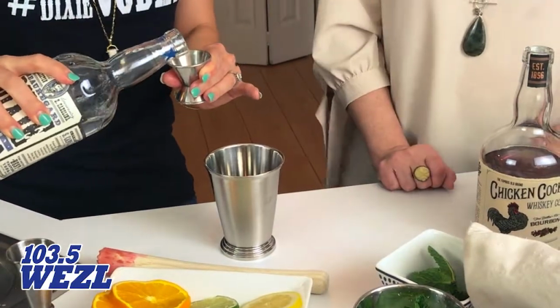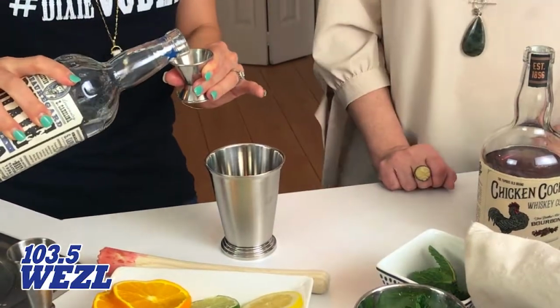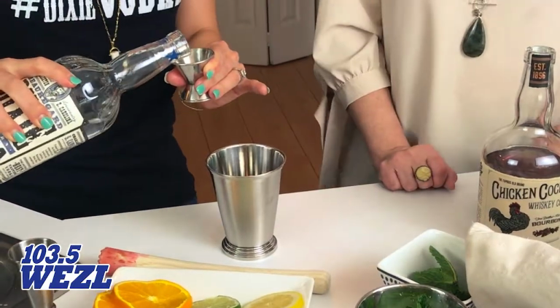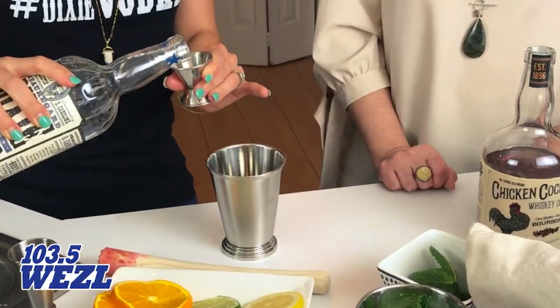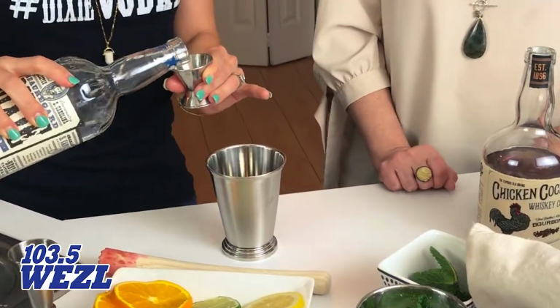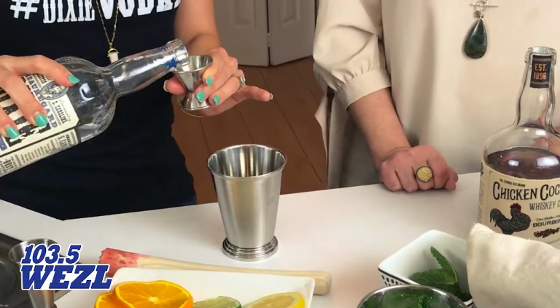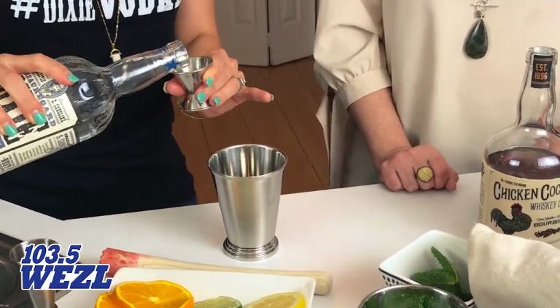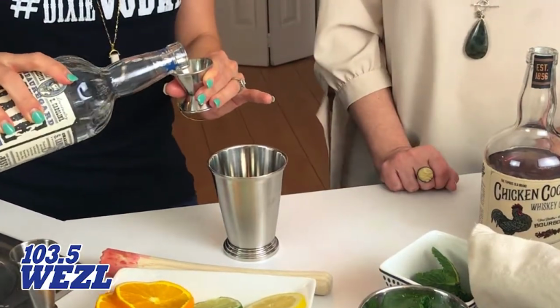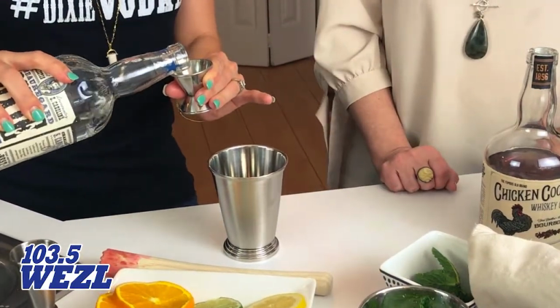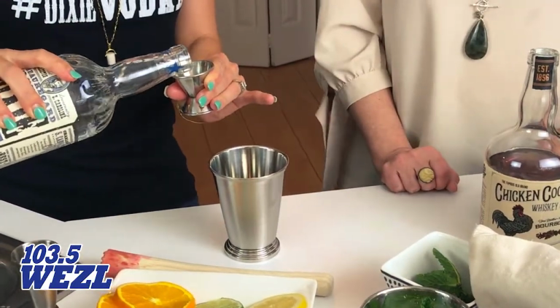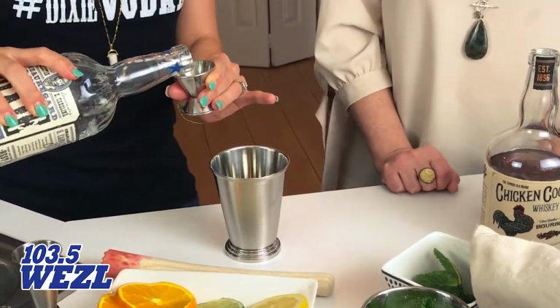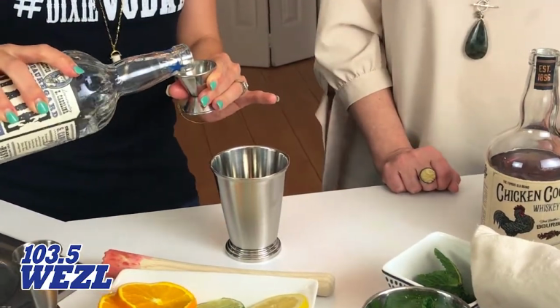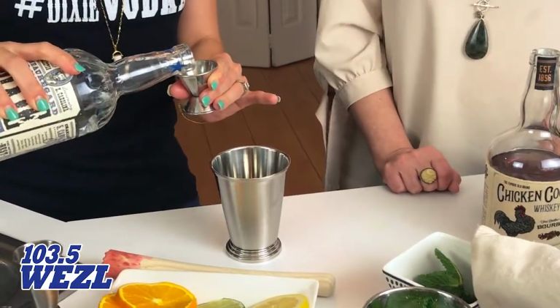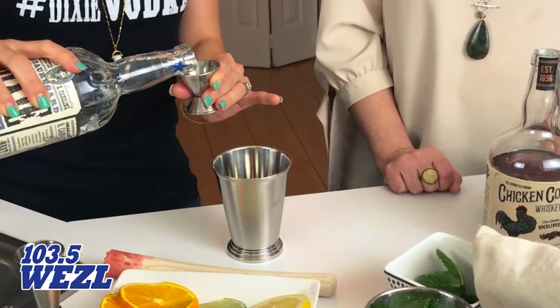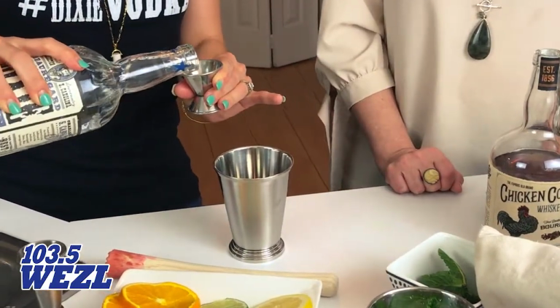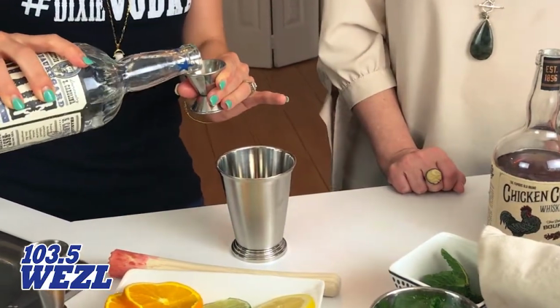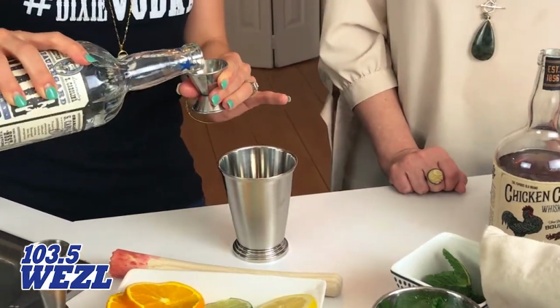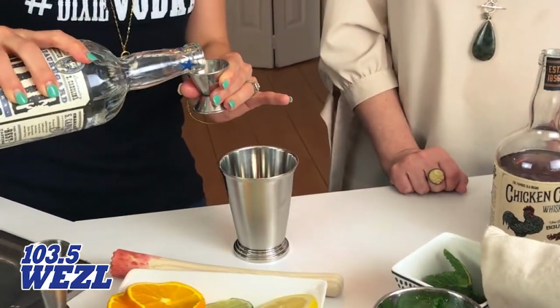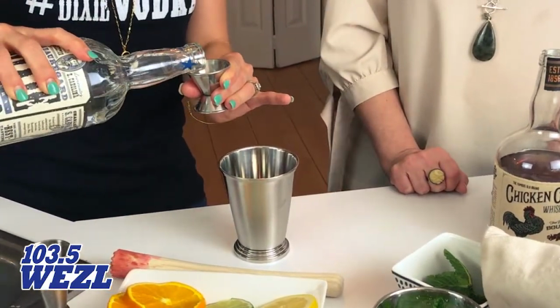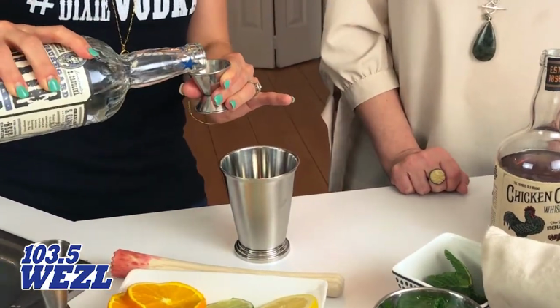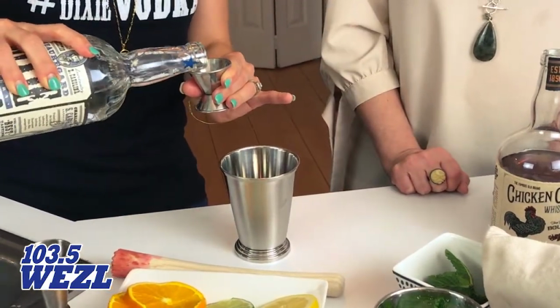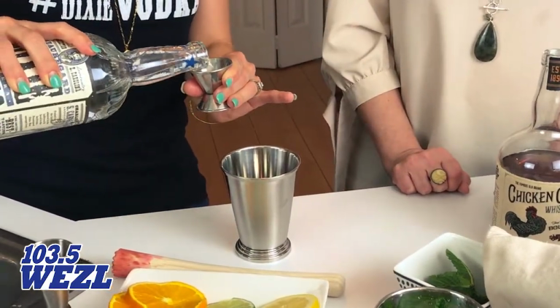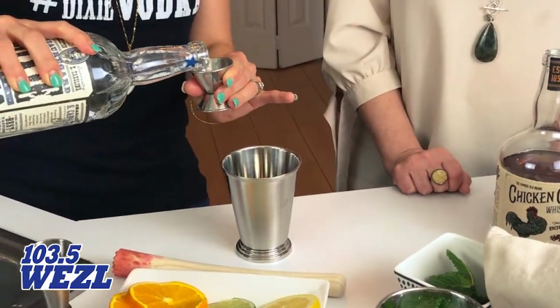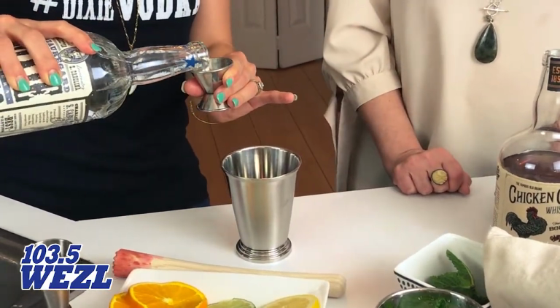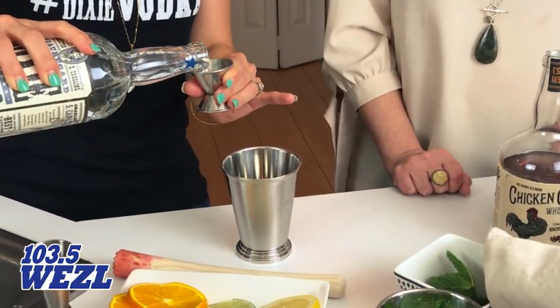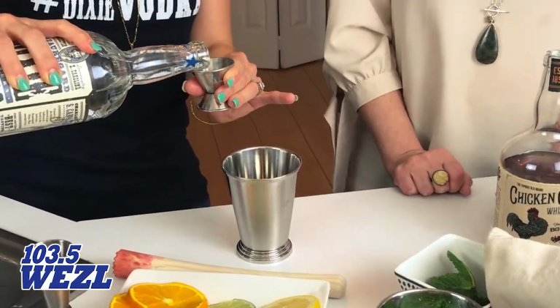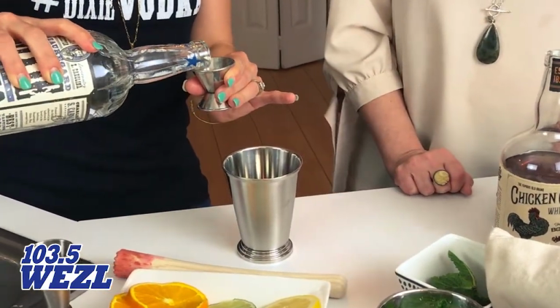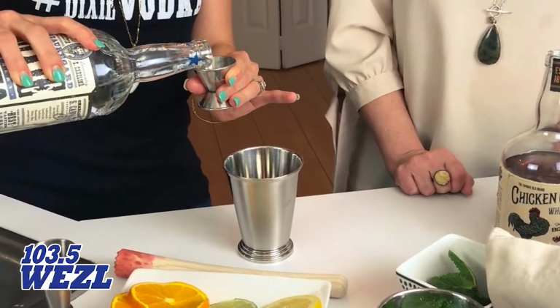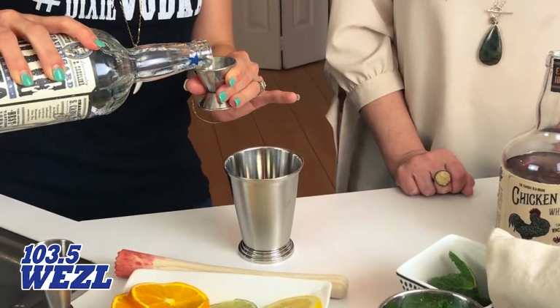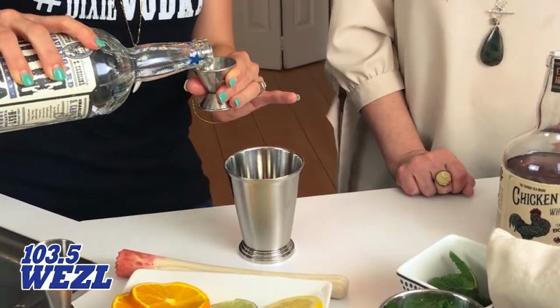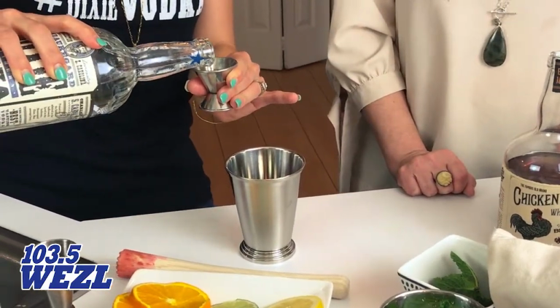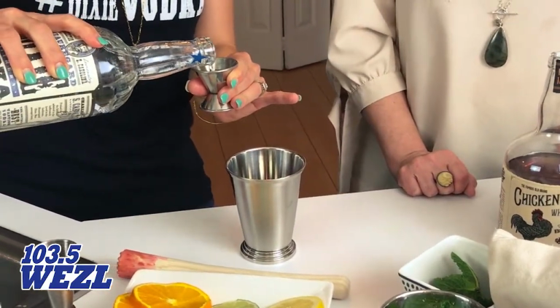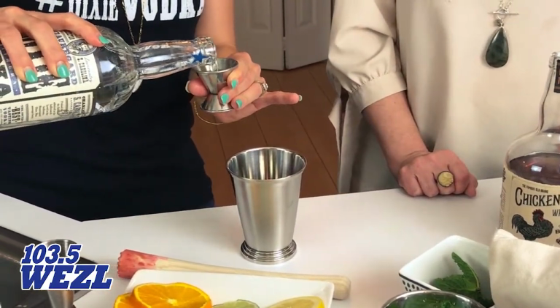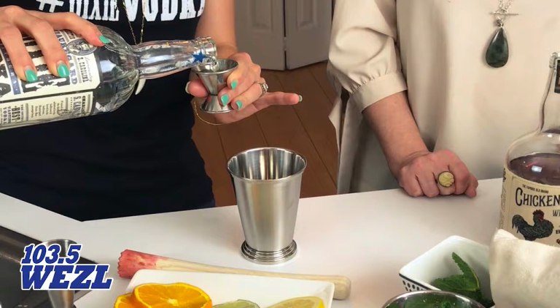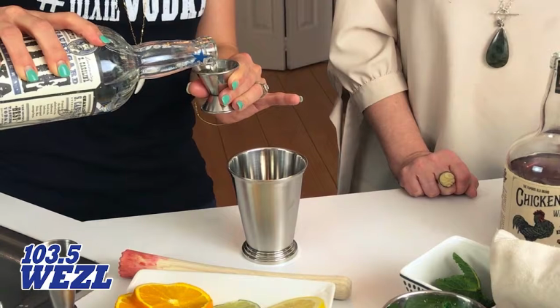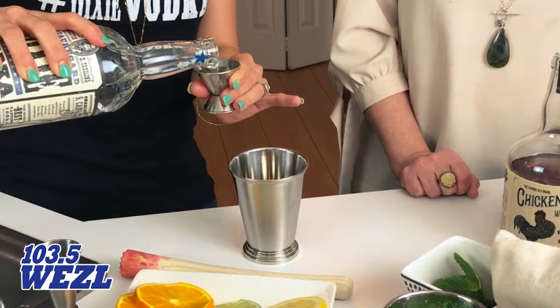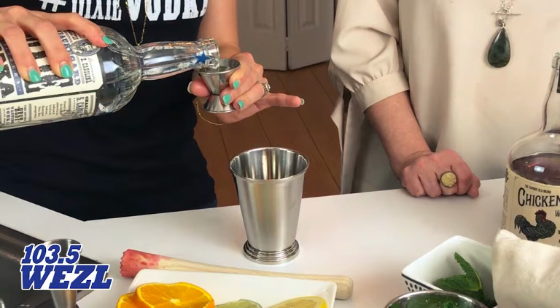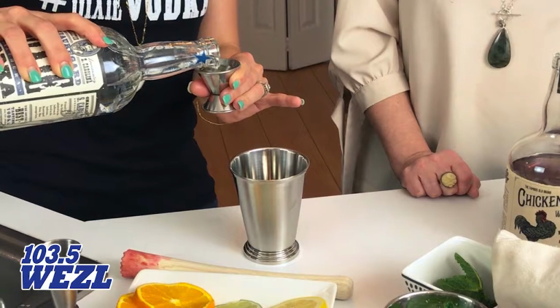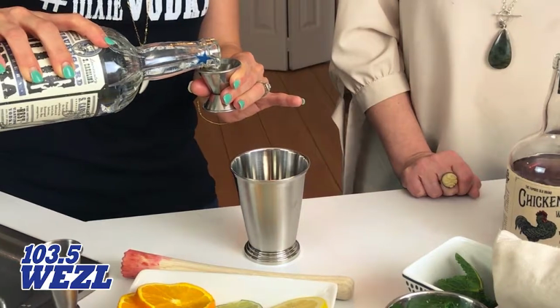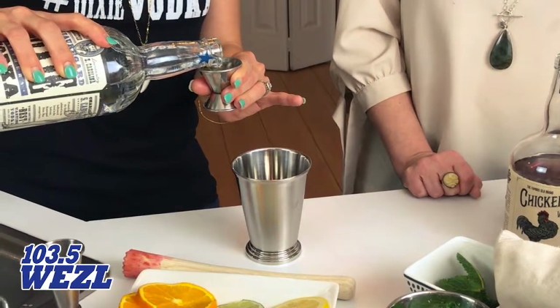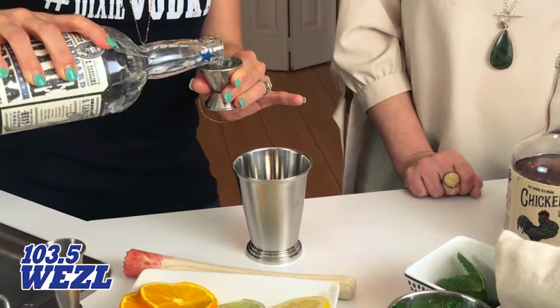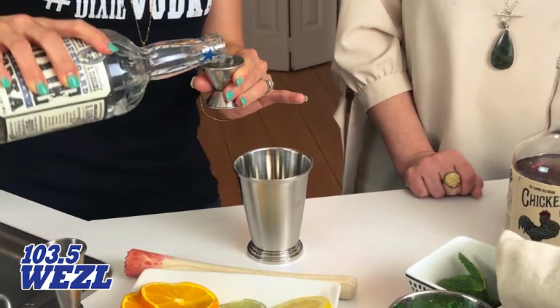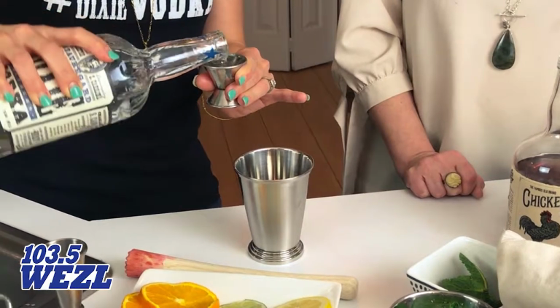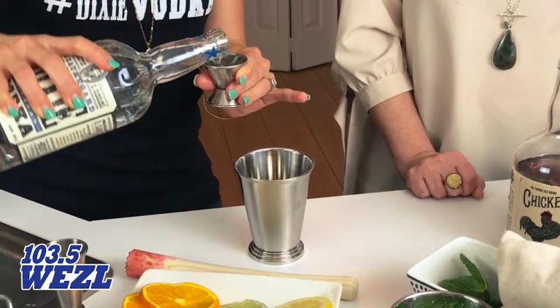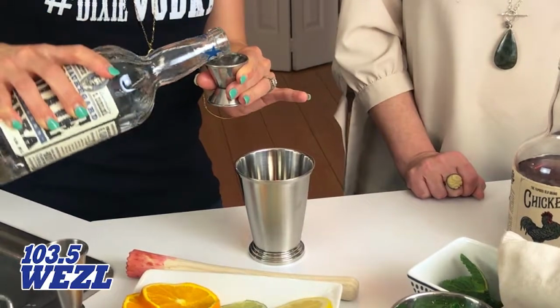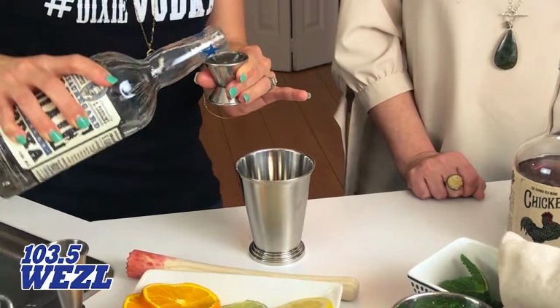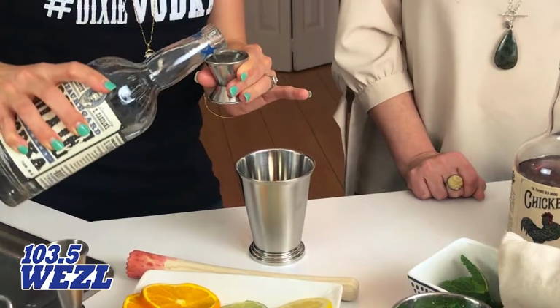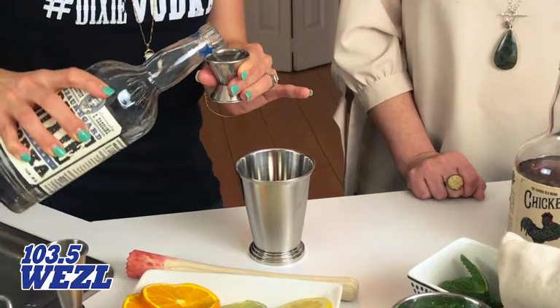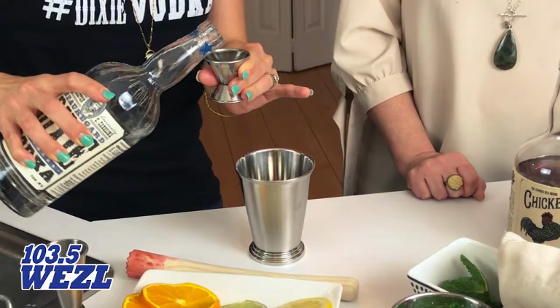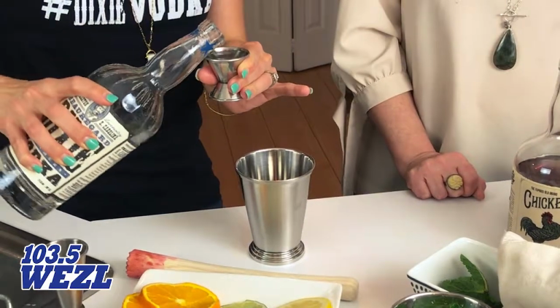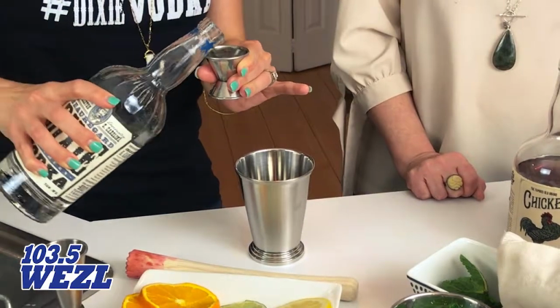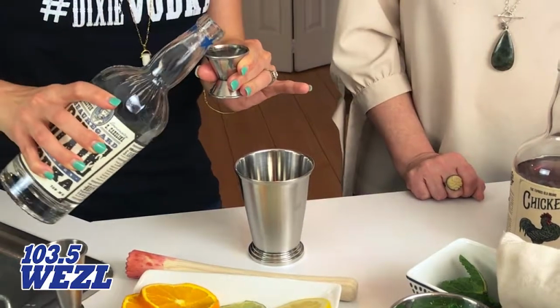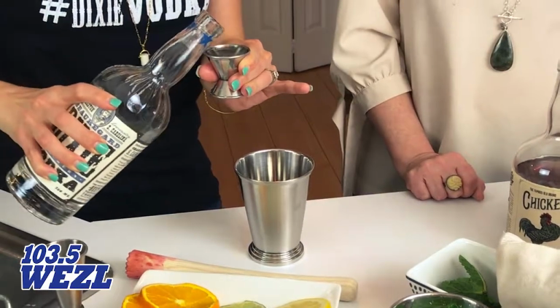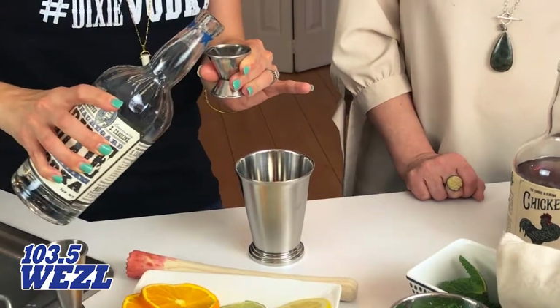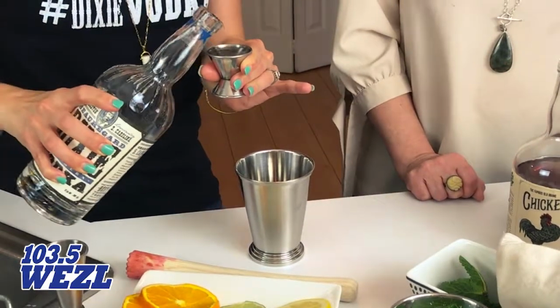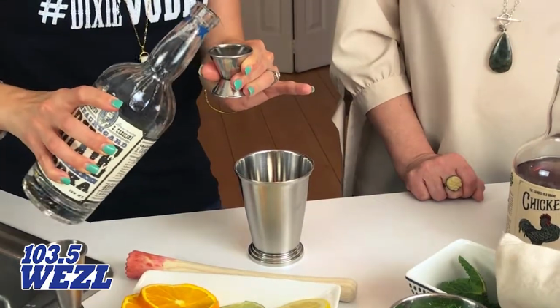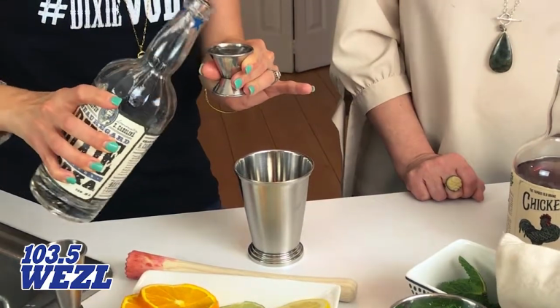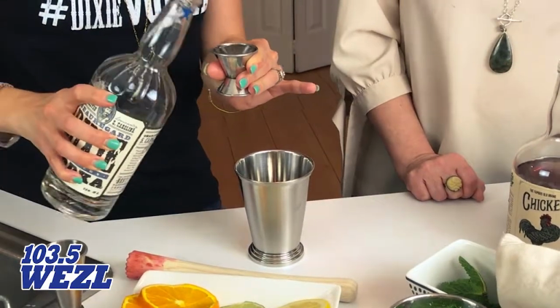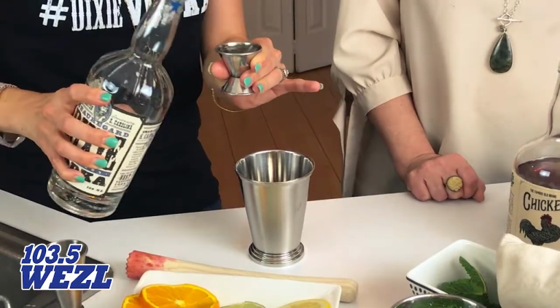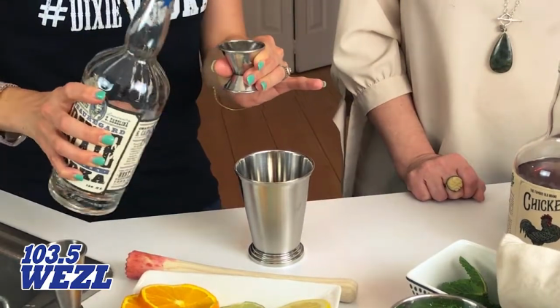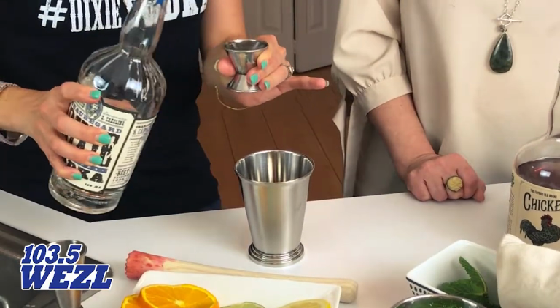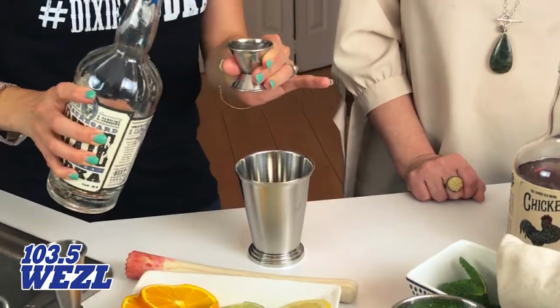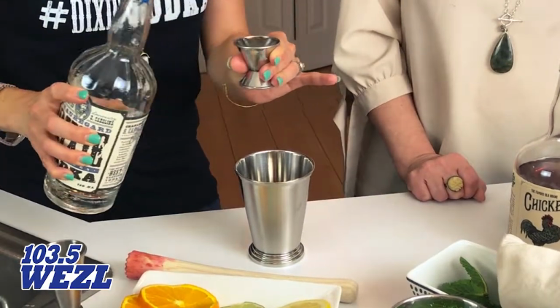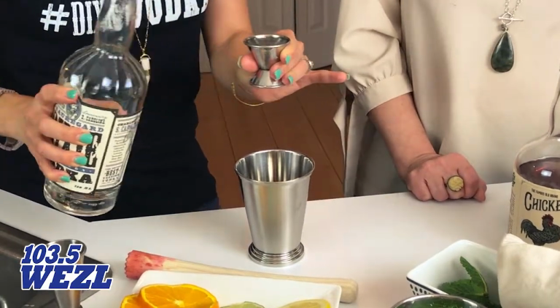I don't have a preference, I like it all. Bourbon's a little stronger though, don't you think? Absolutely.